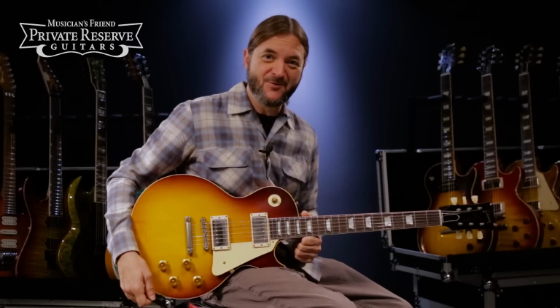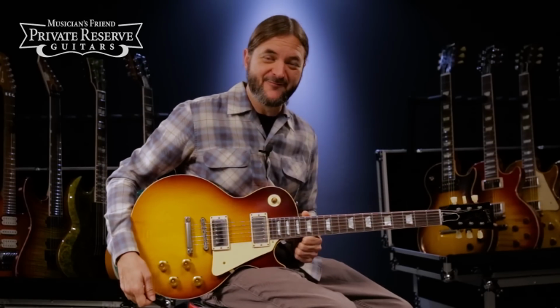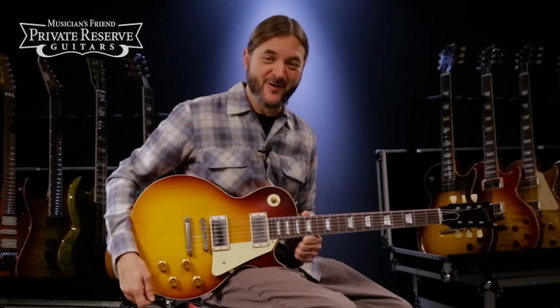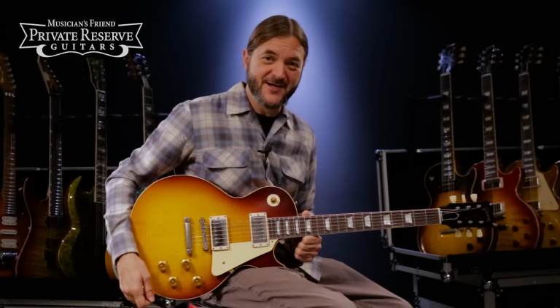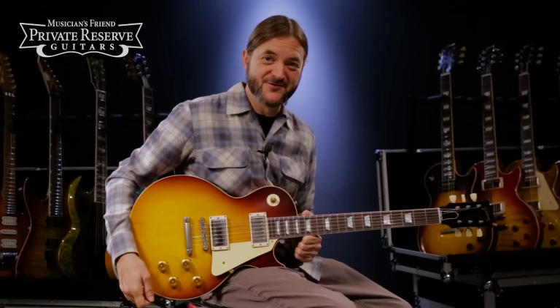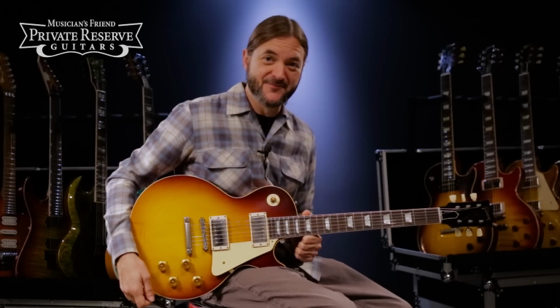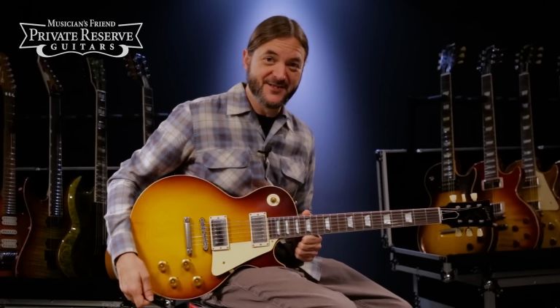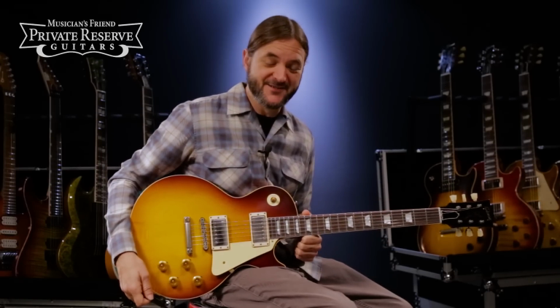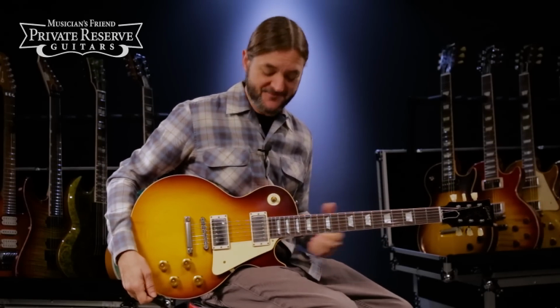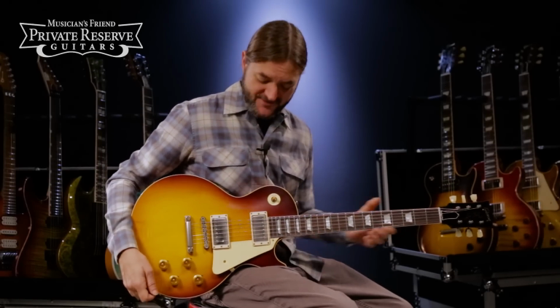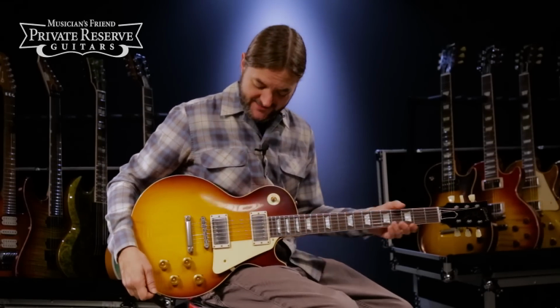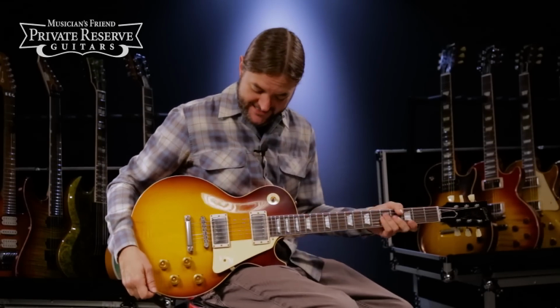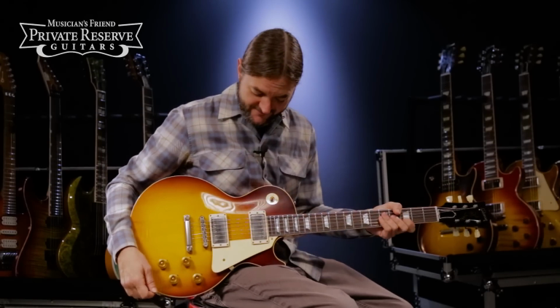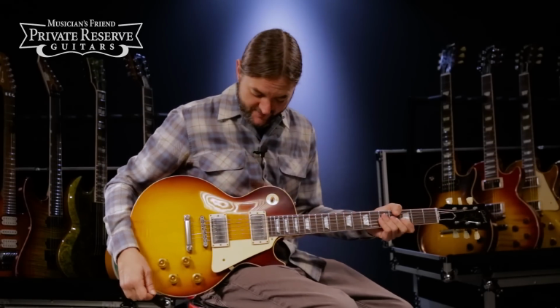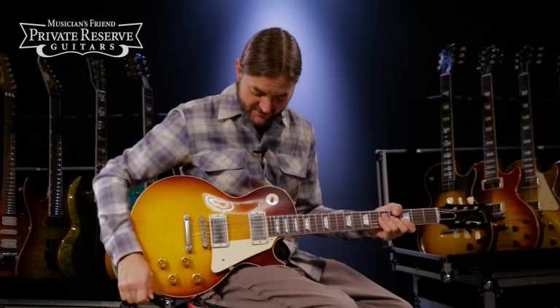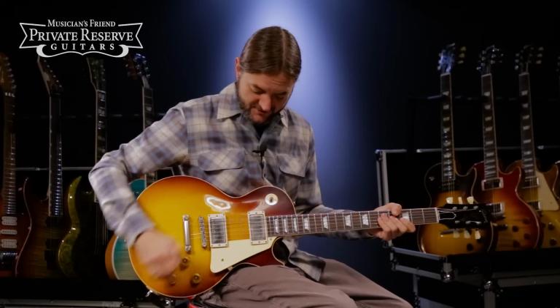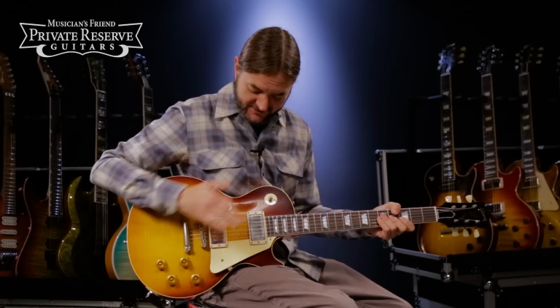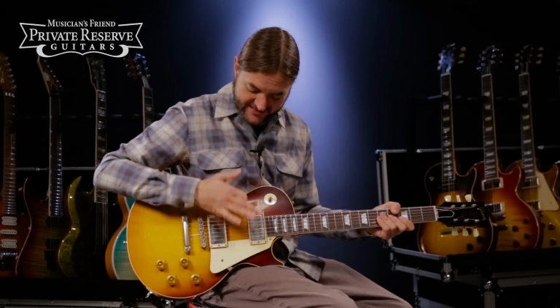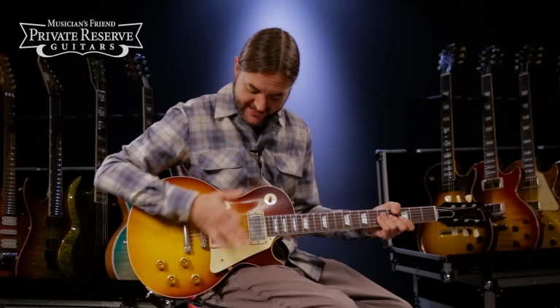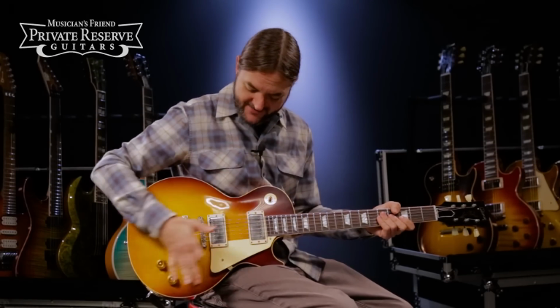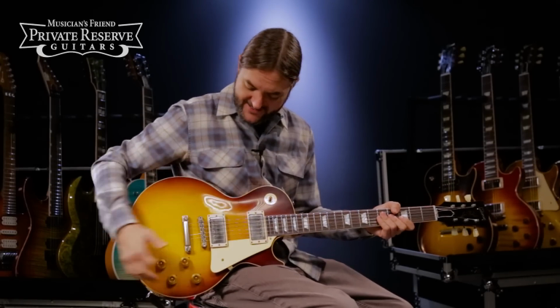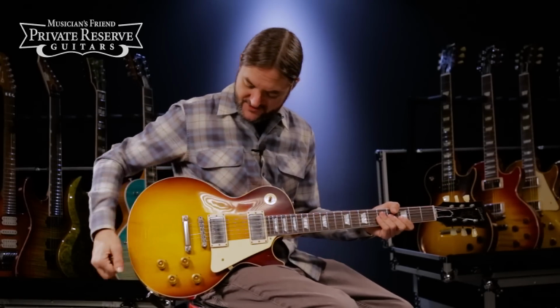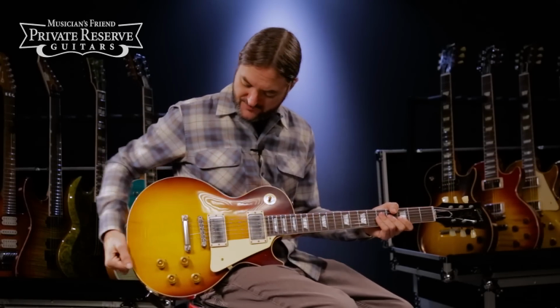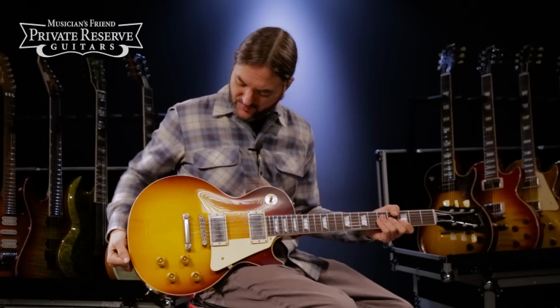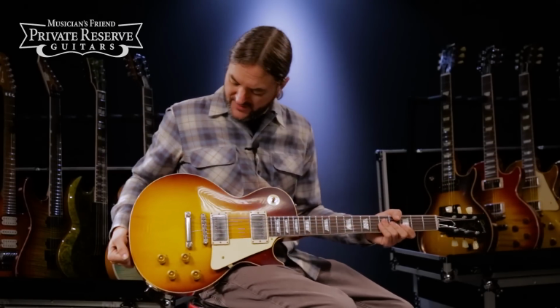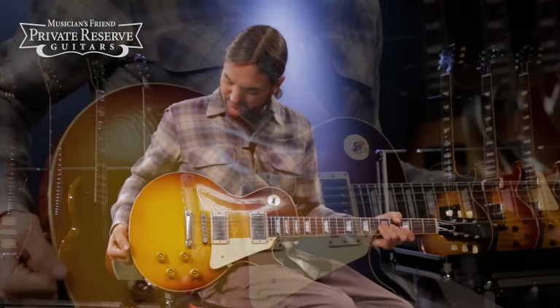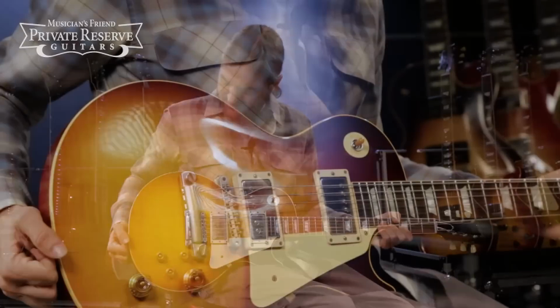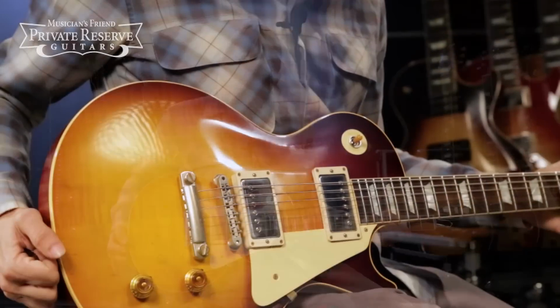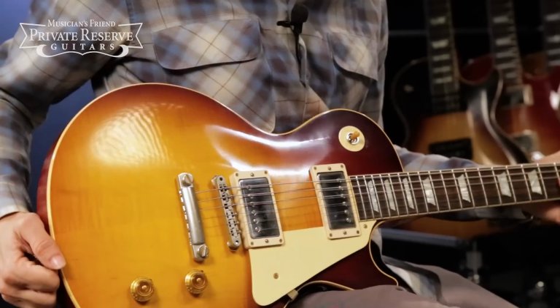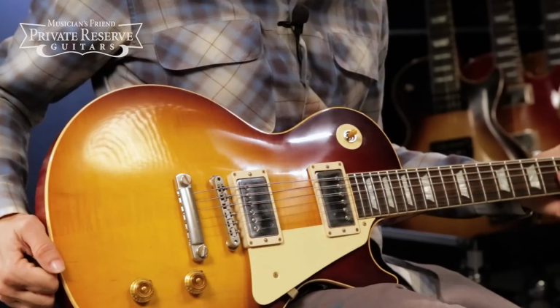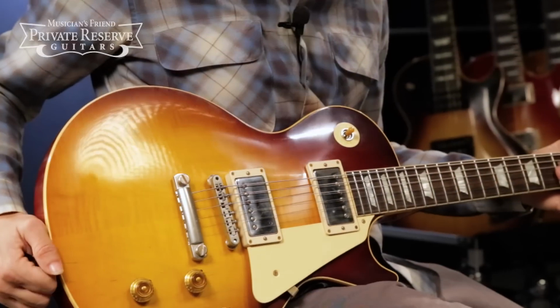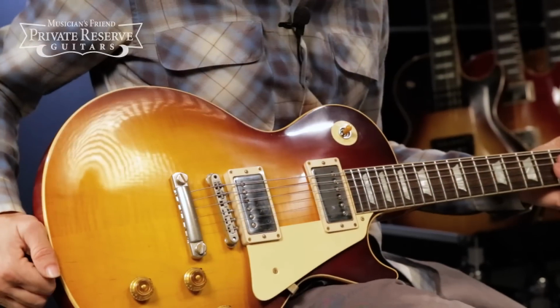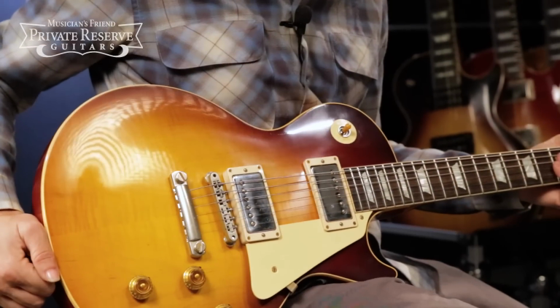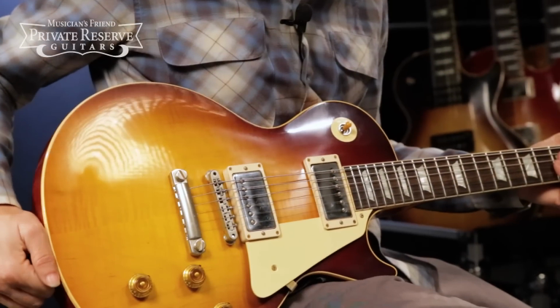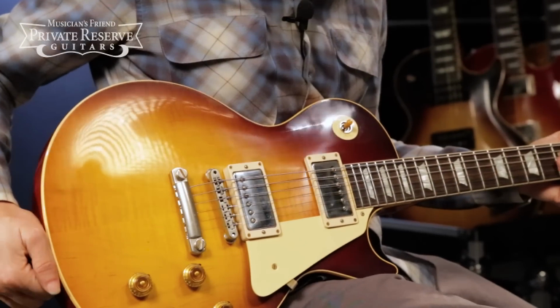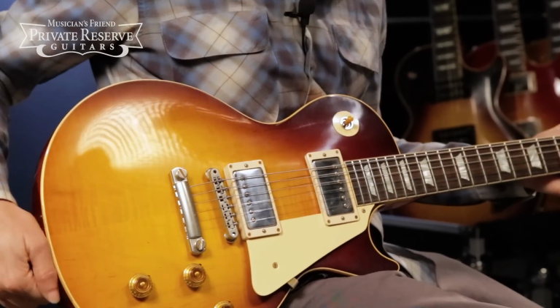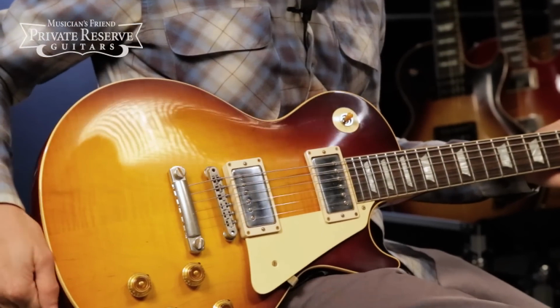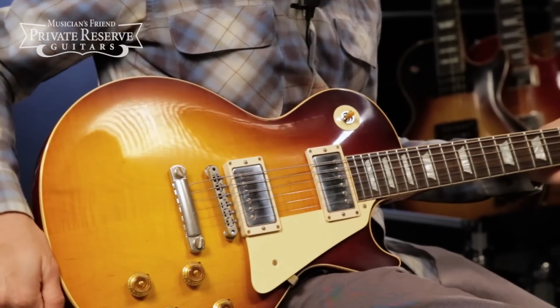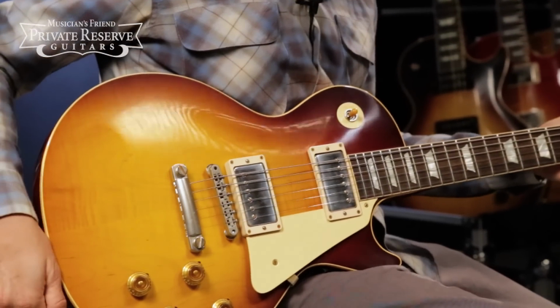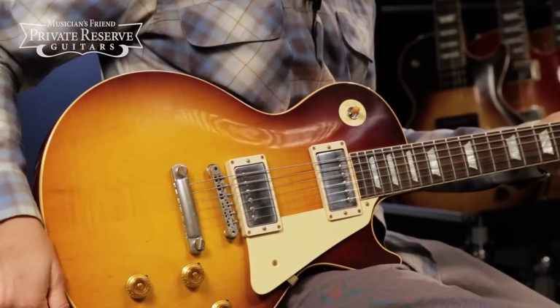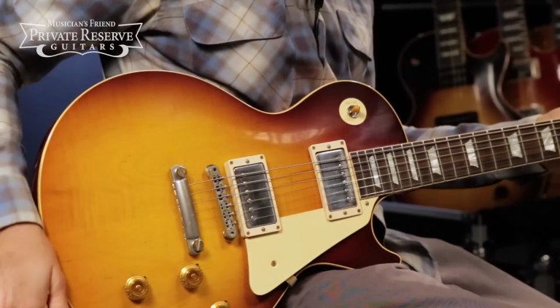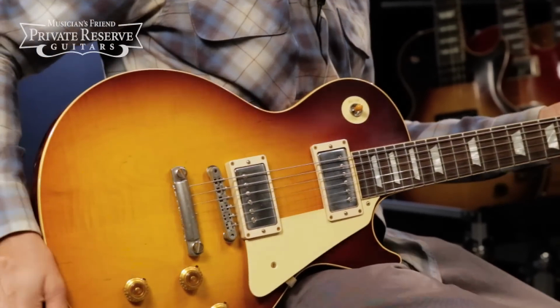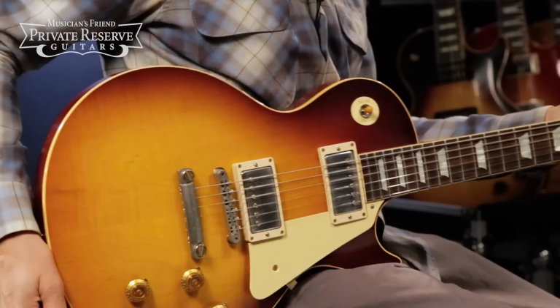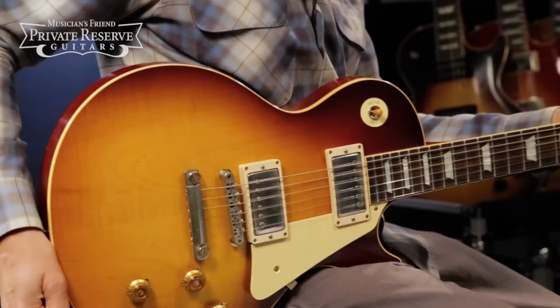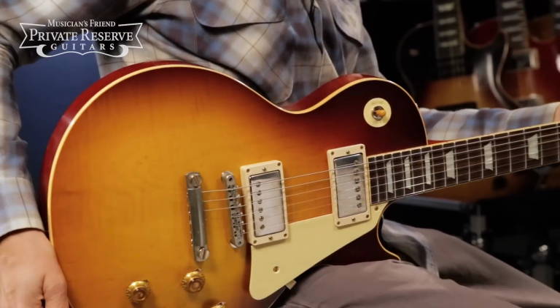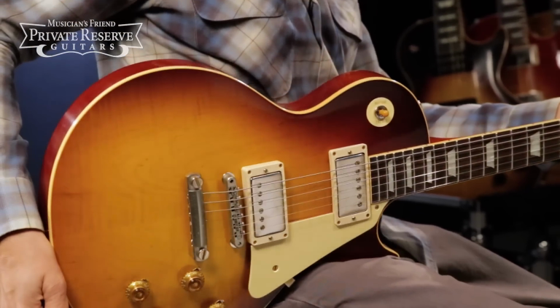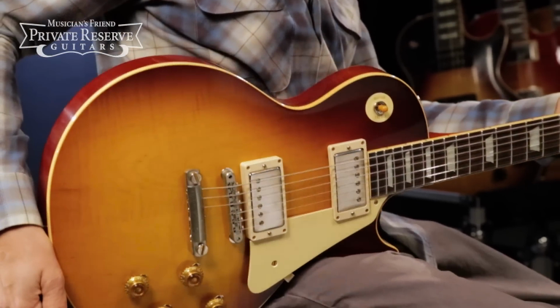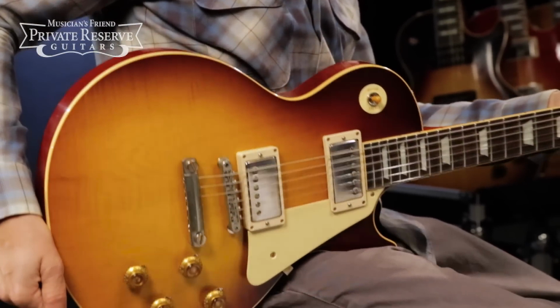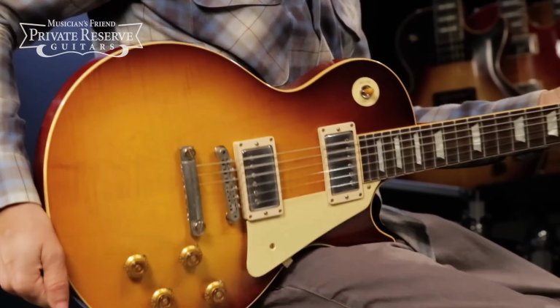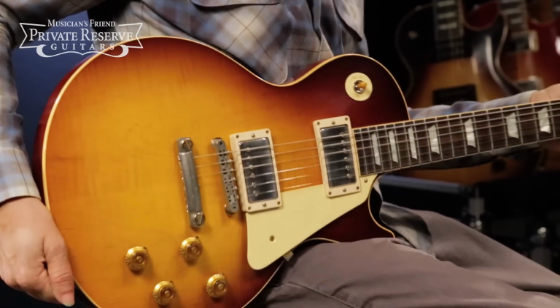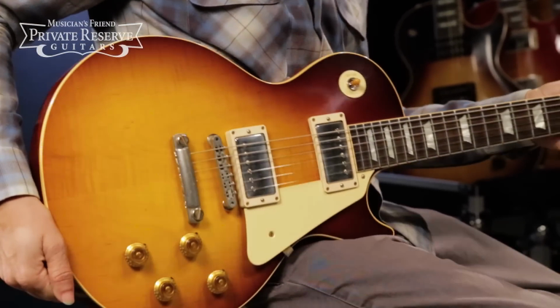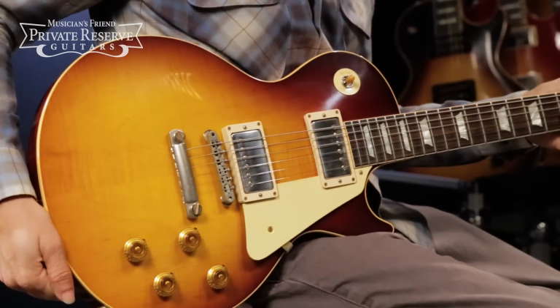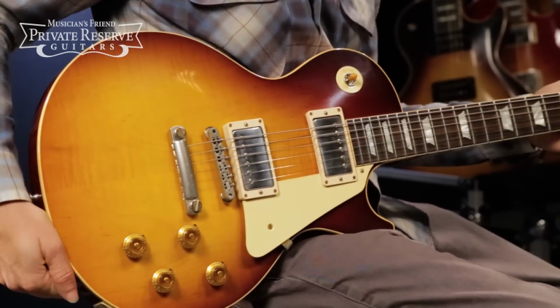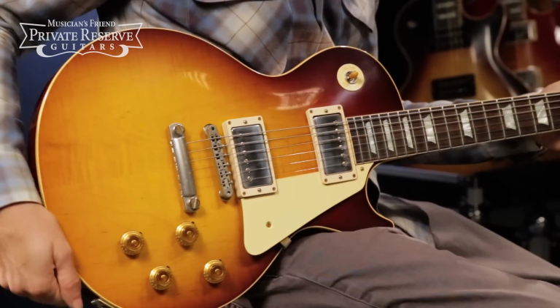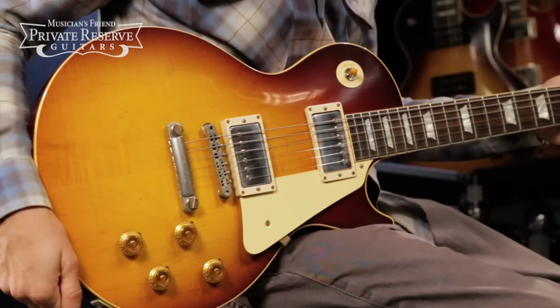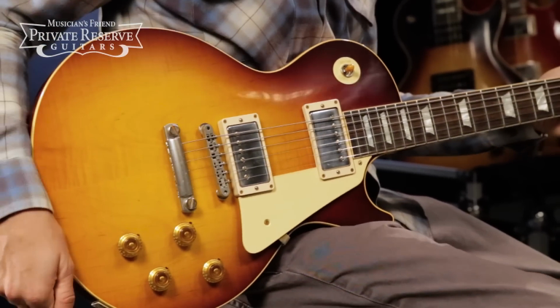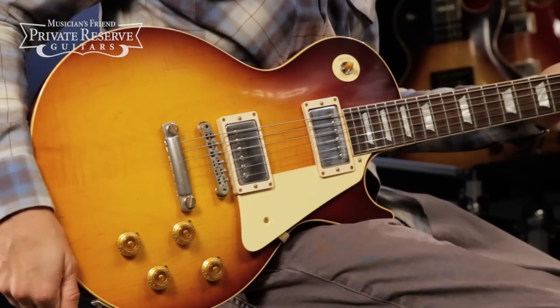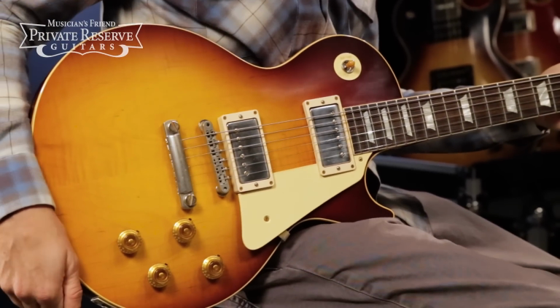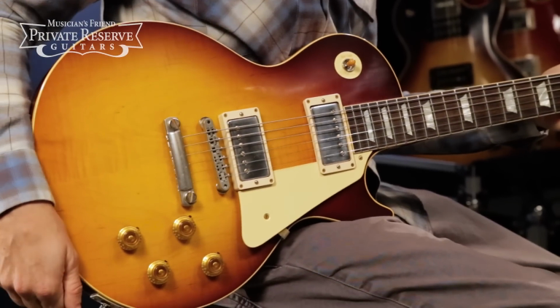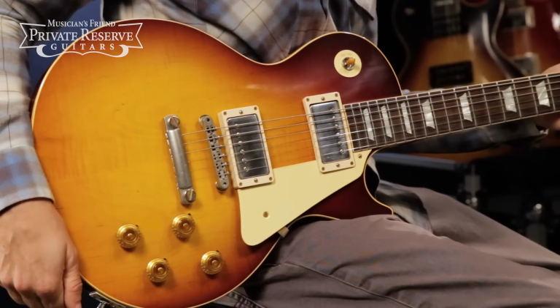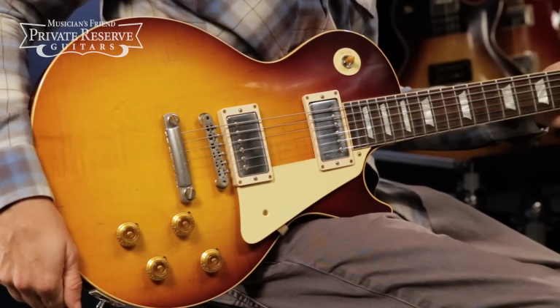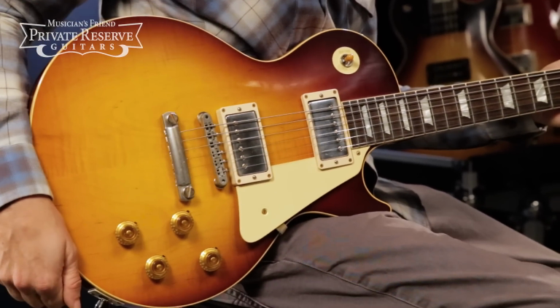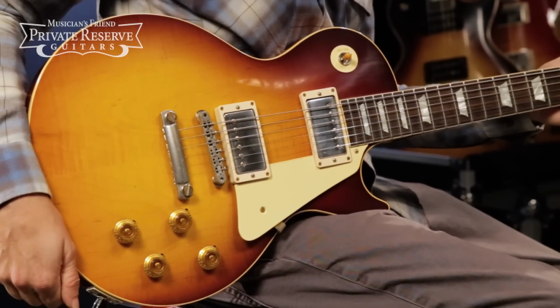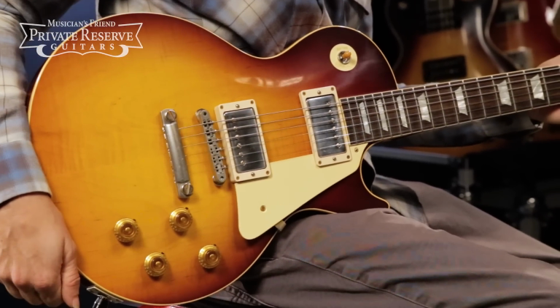Yeah, what a fun instrument. This one's a lot of fun to look down at as you play, with the burst and the VOS treatment, and then really, really nice tone.